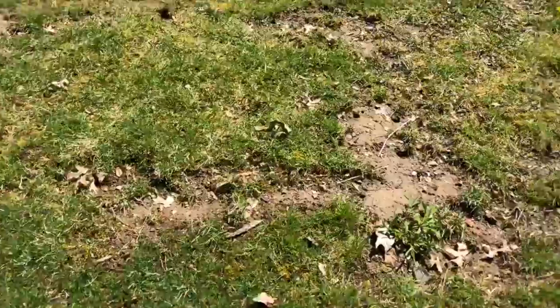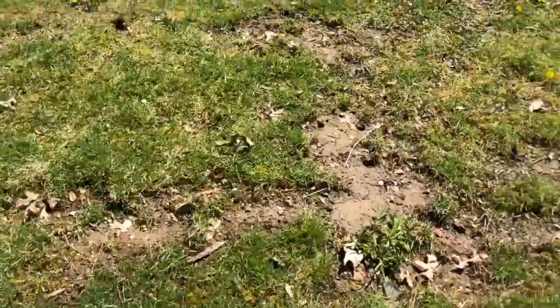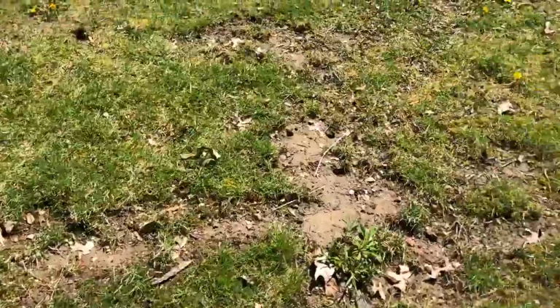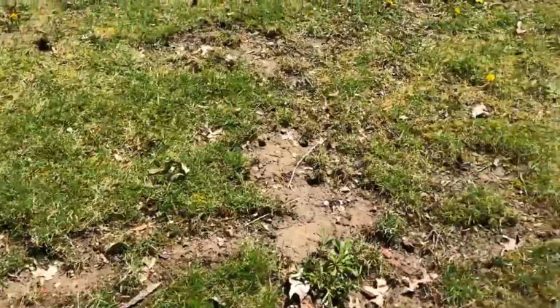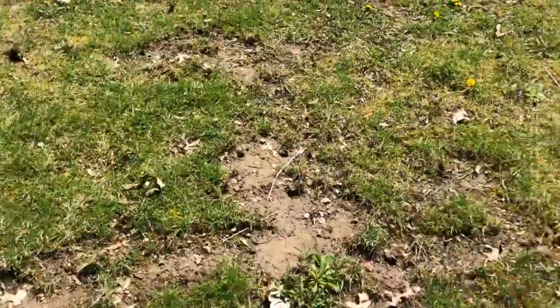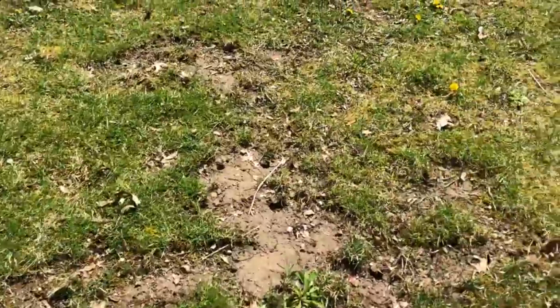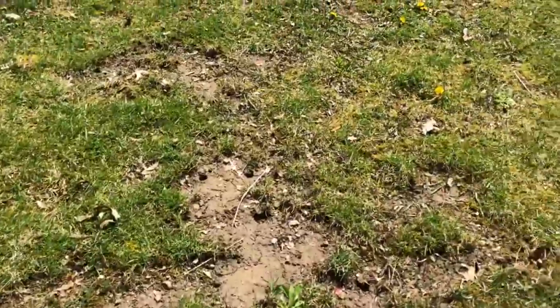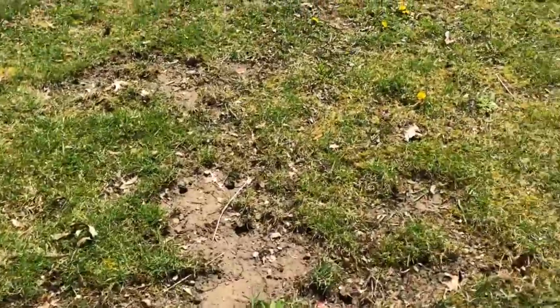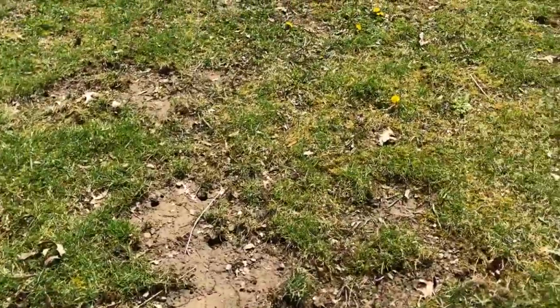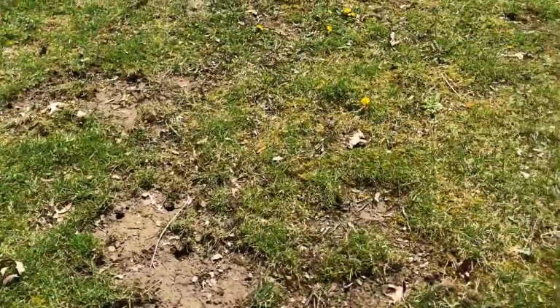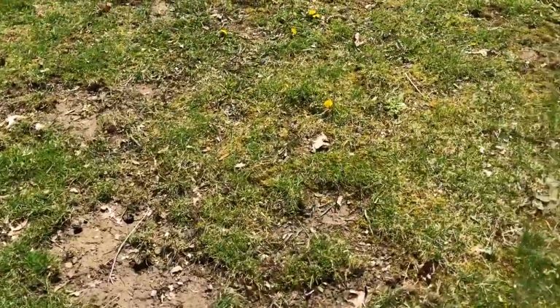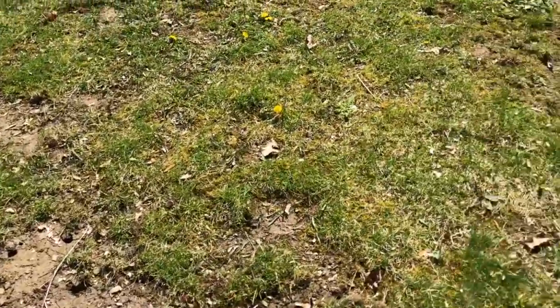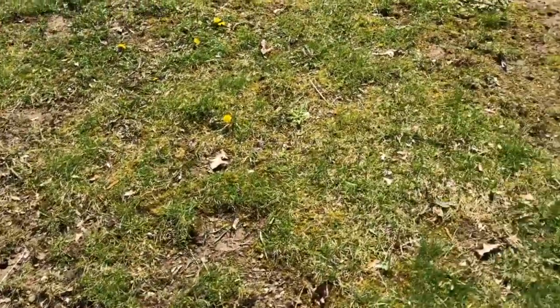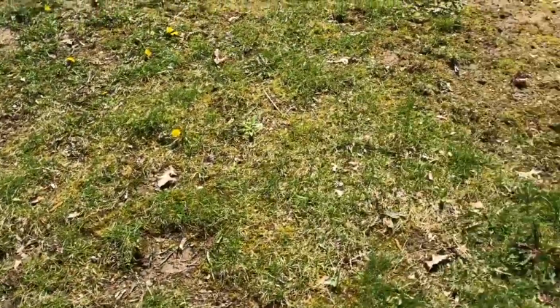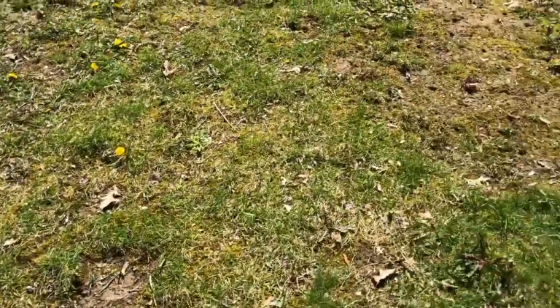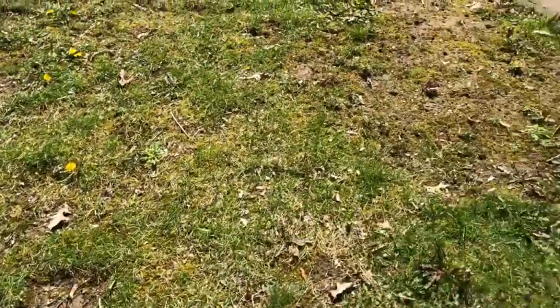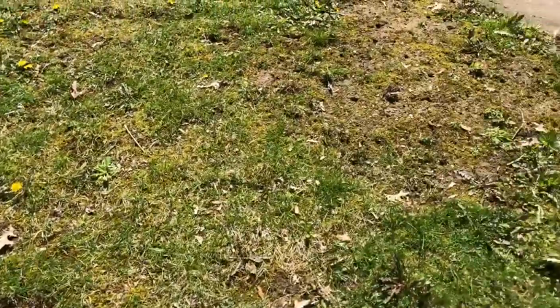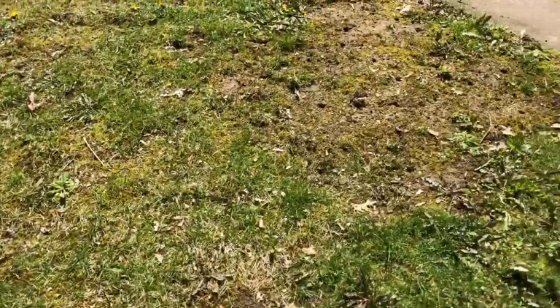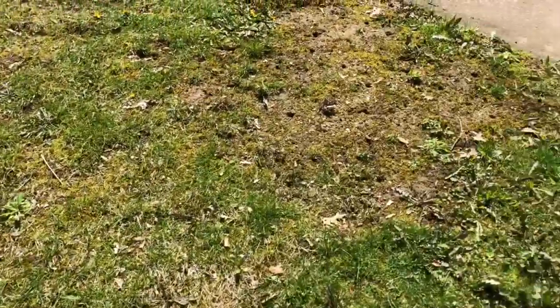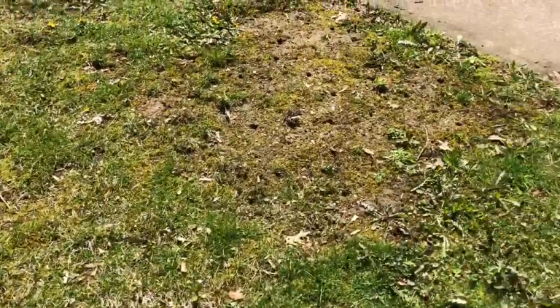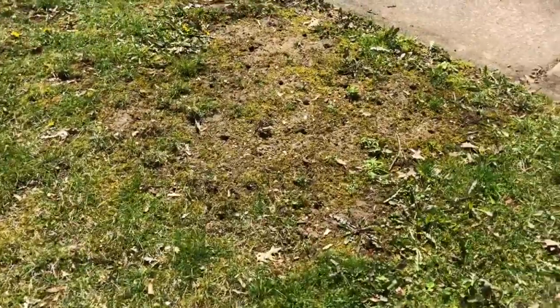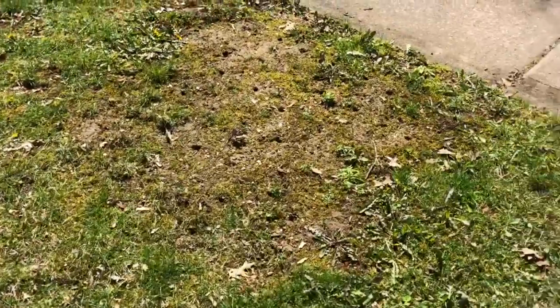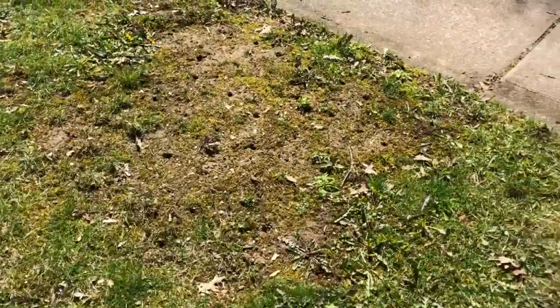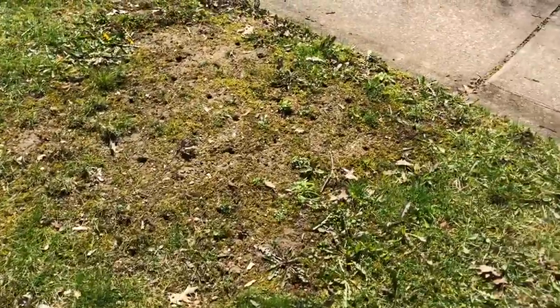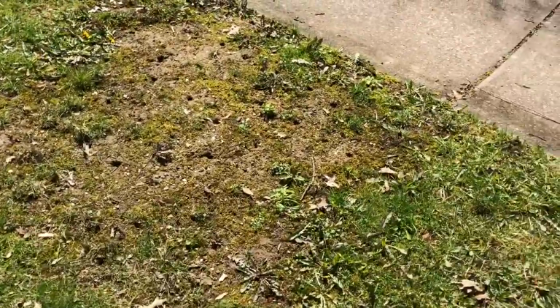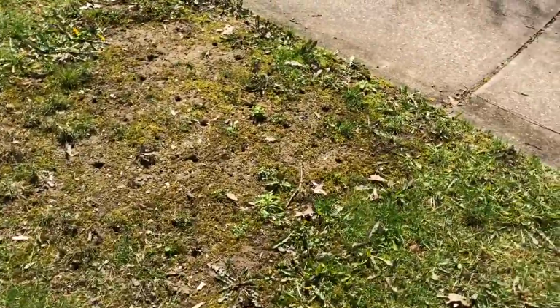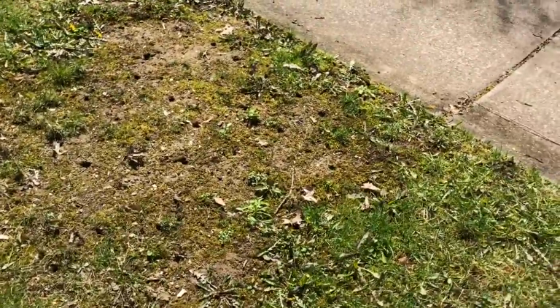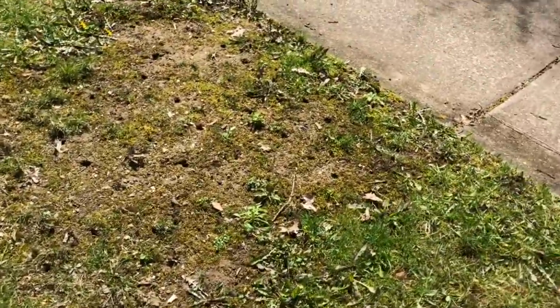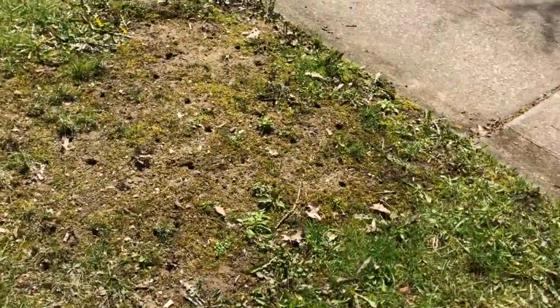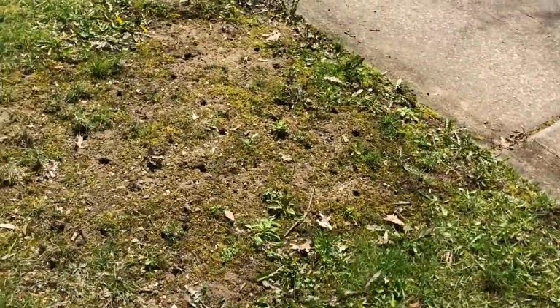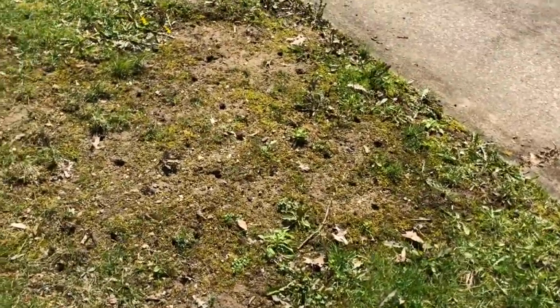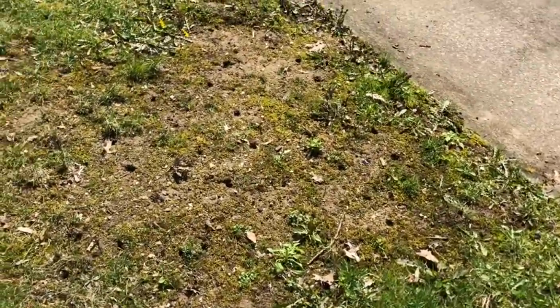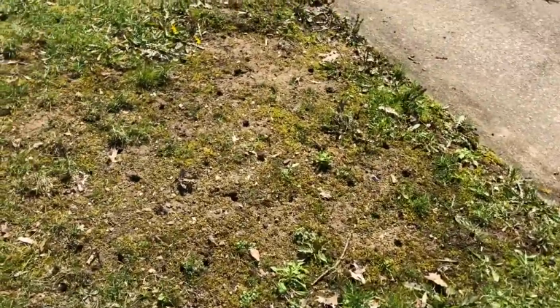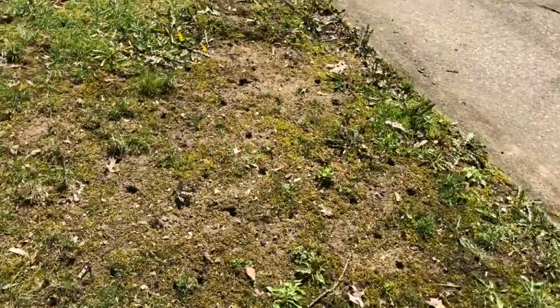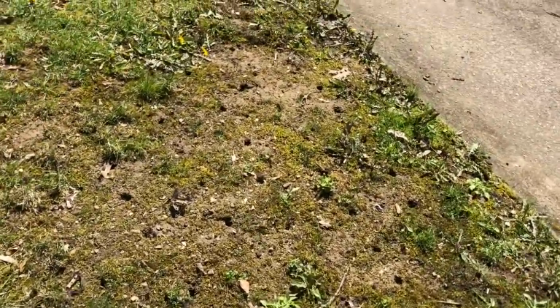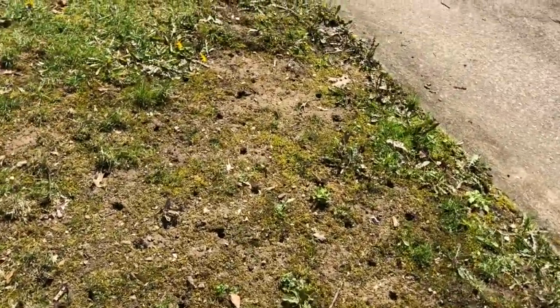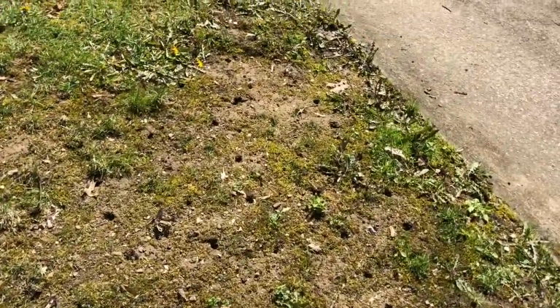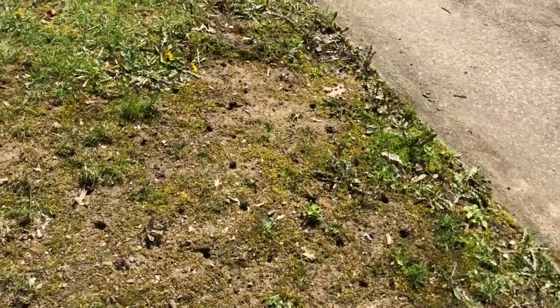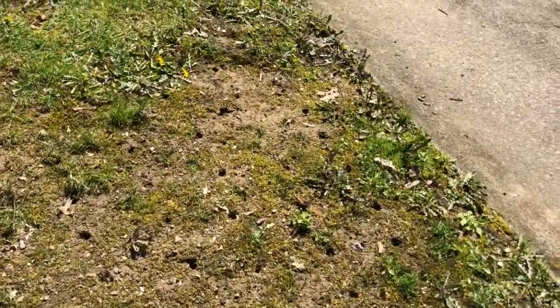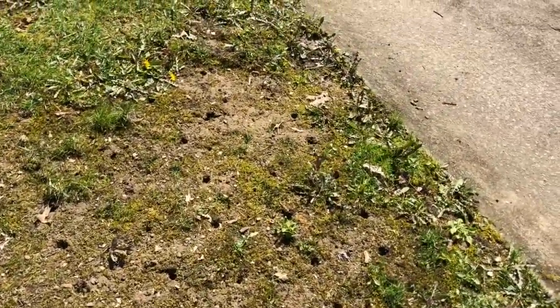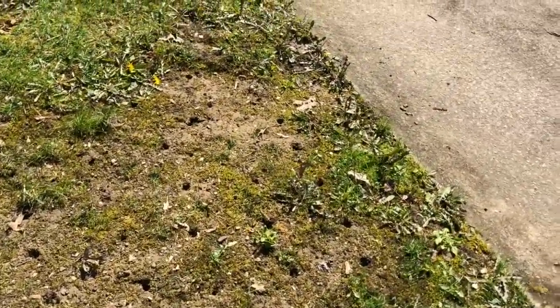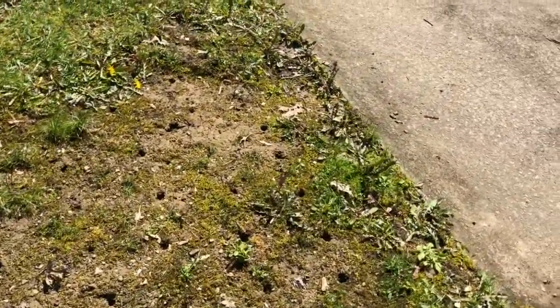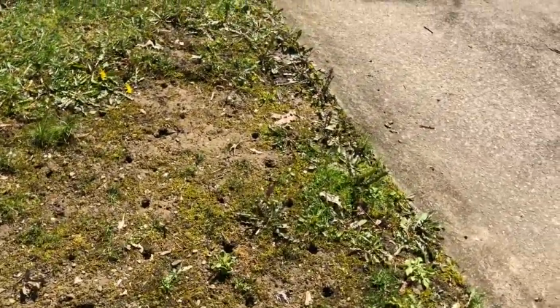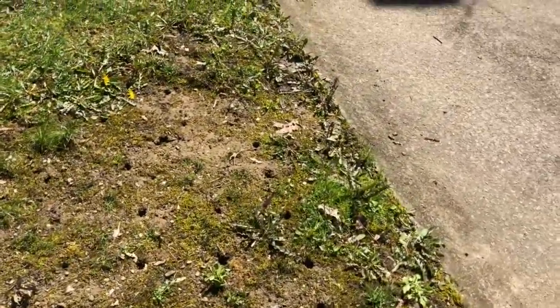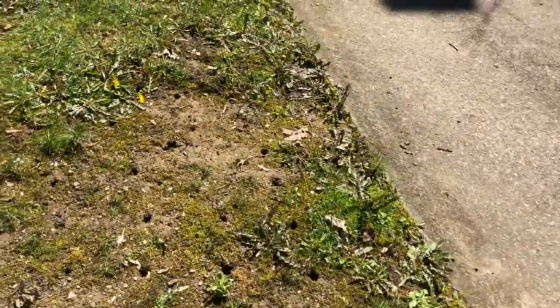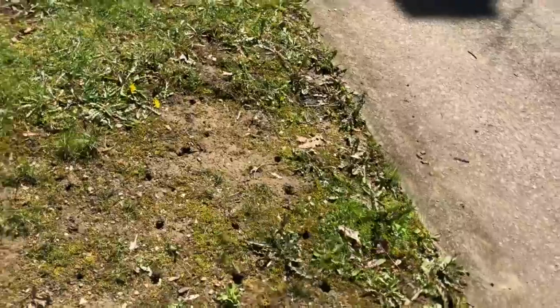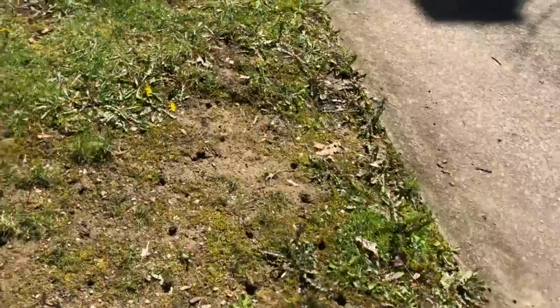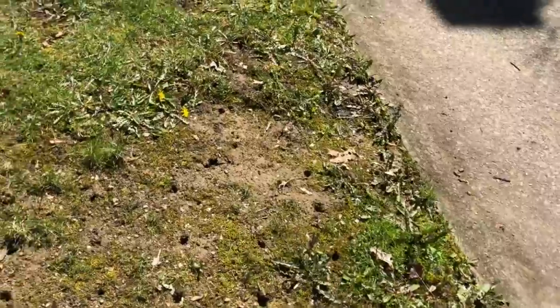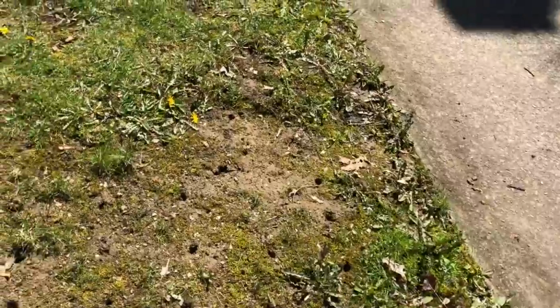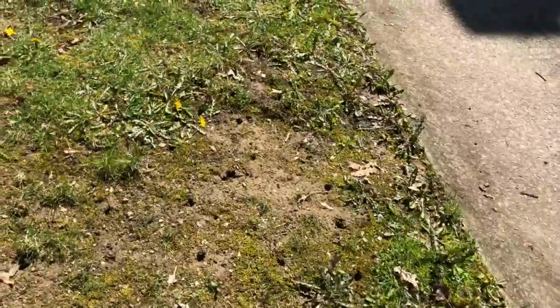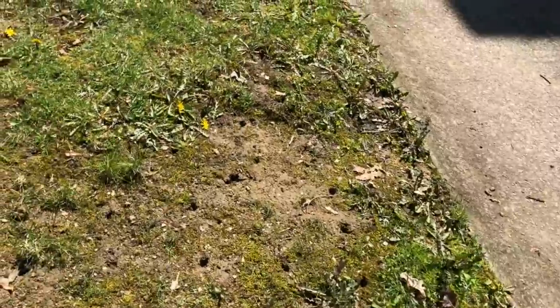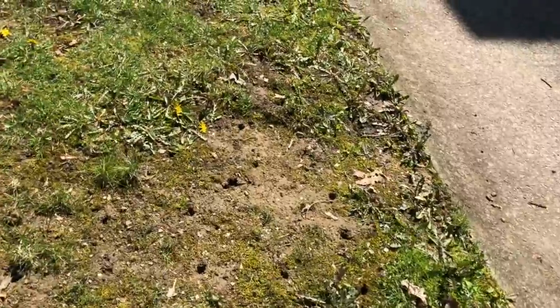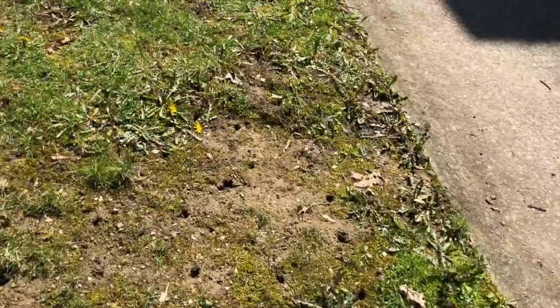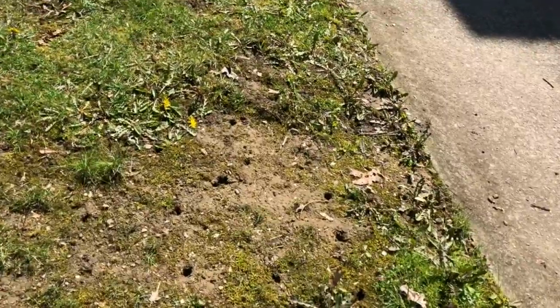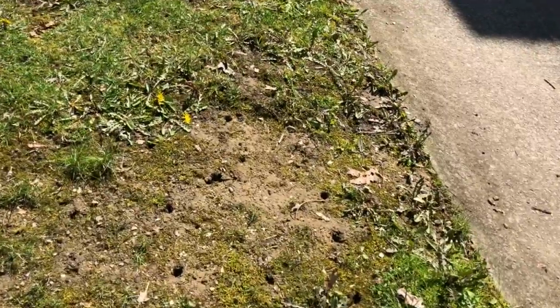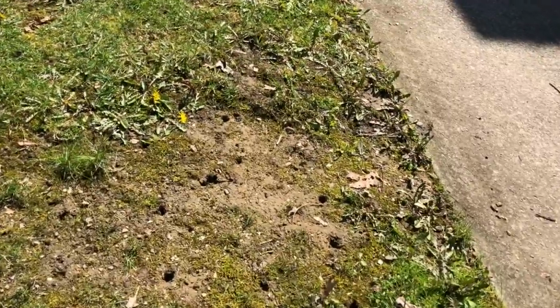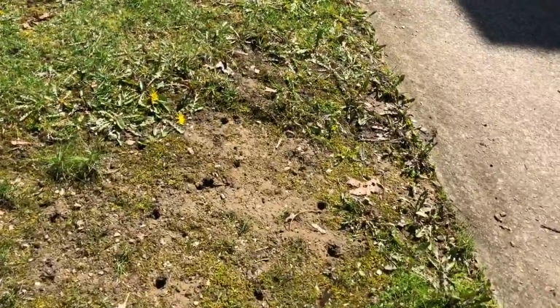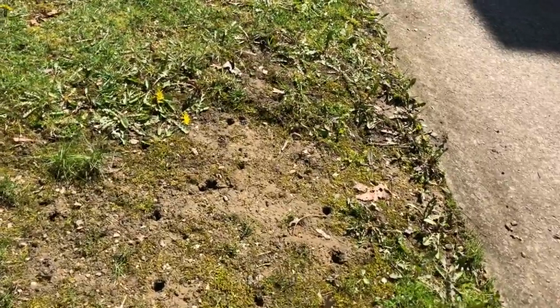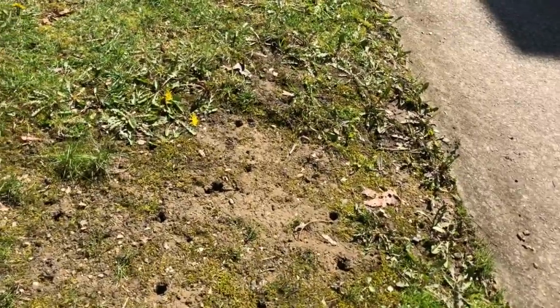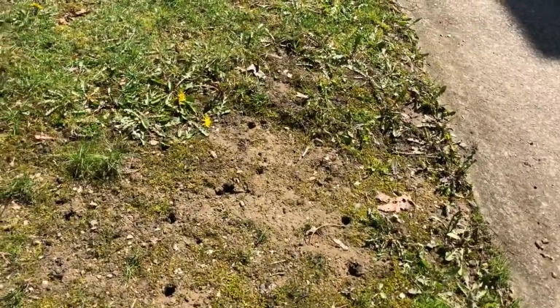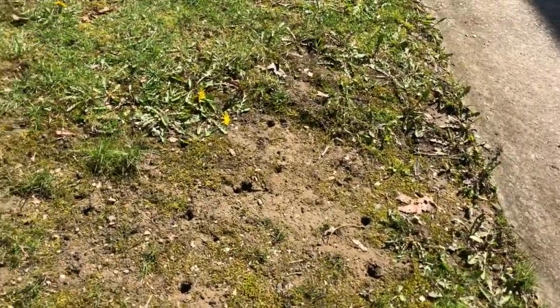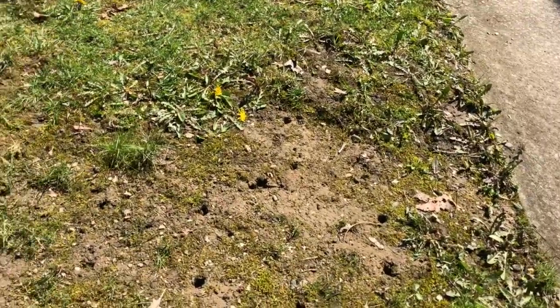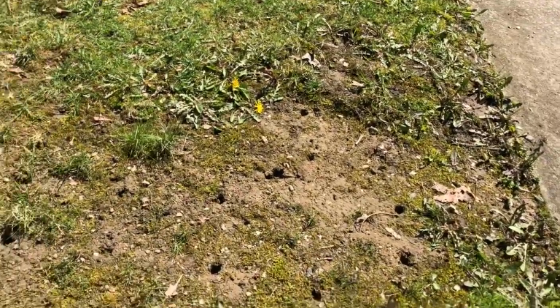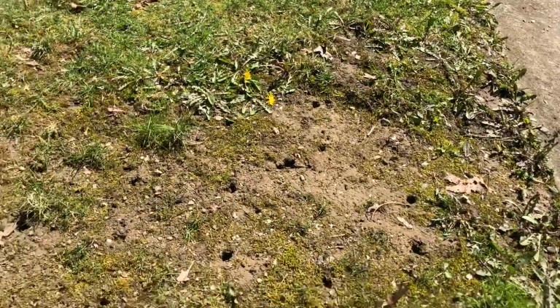That's real bad. I don't know what this moss is, but it's not grass. You can also see the holes where I aerated.